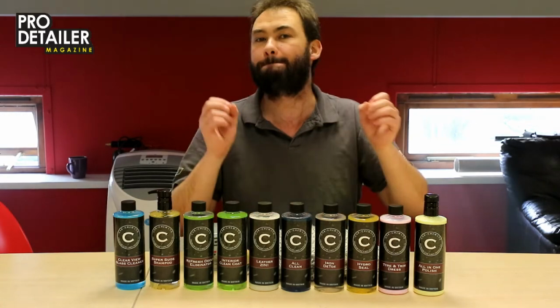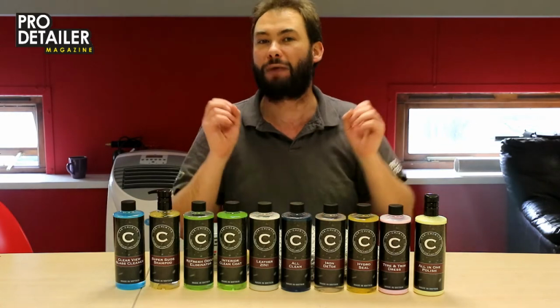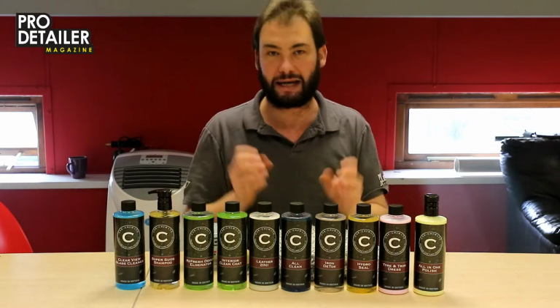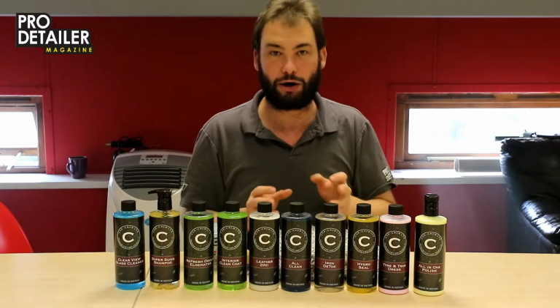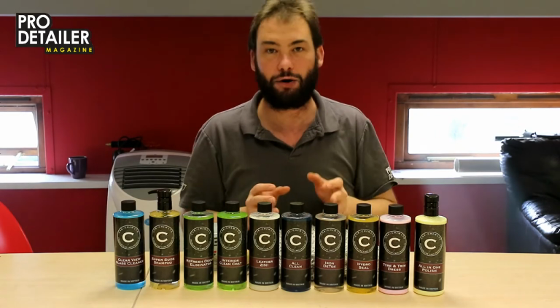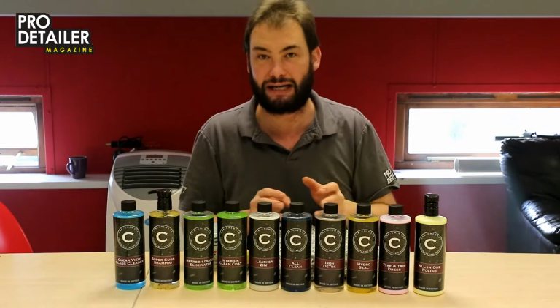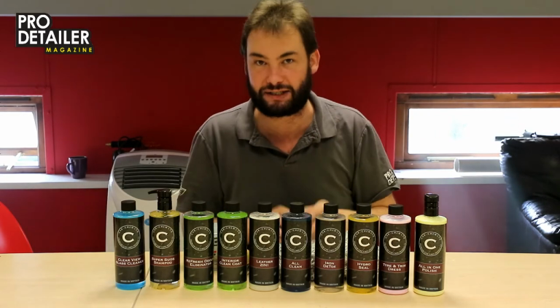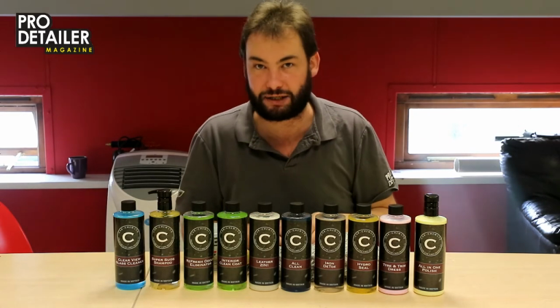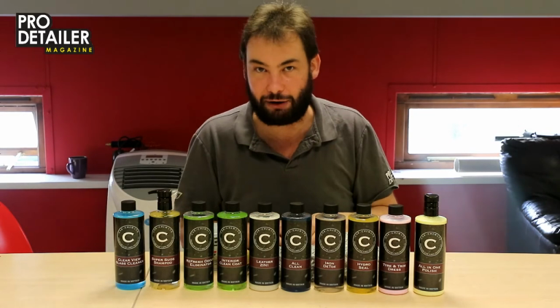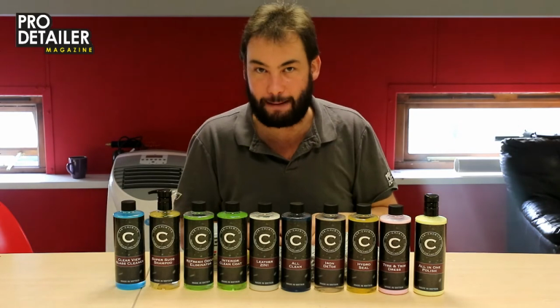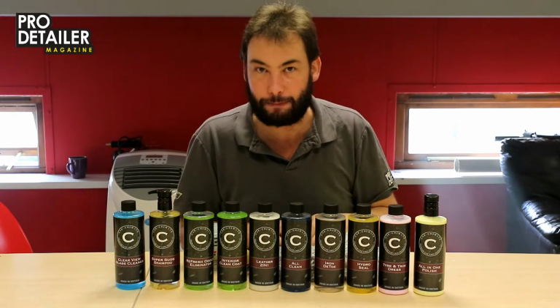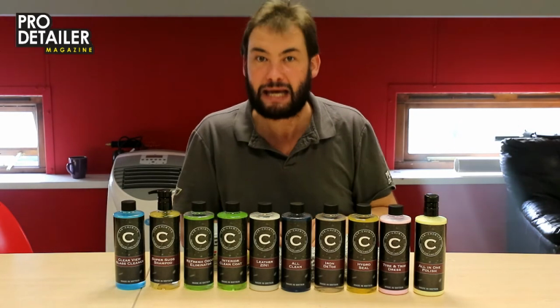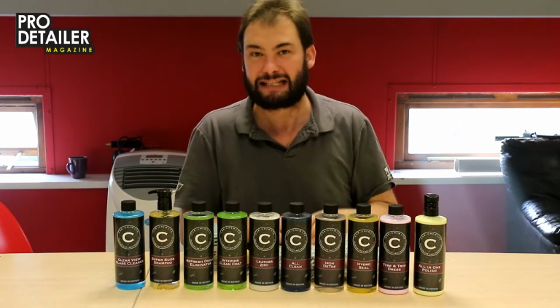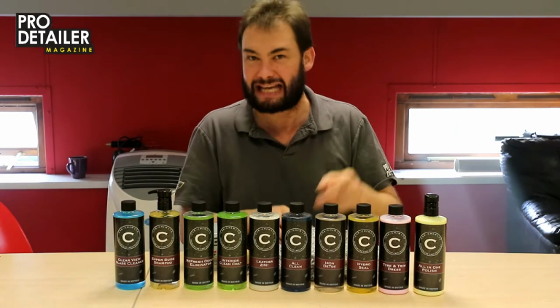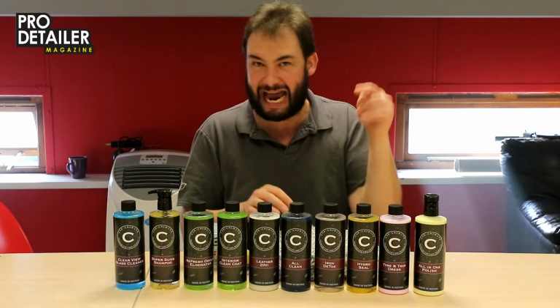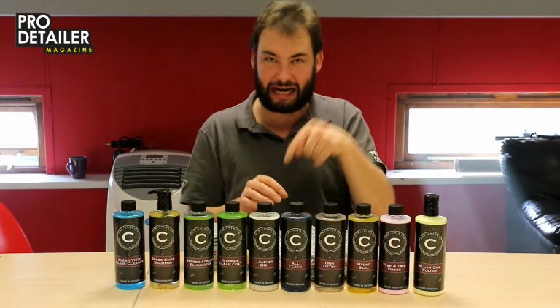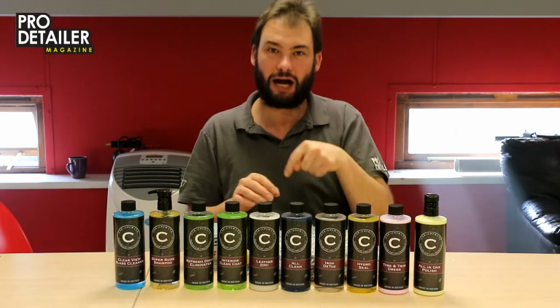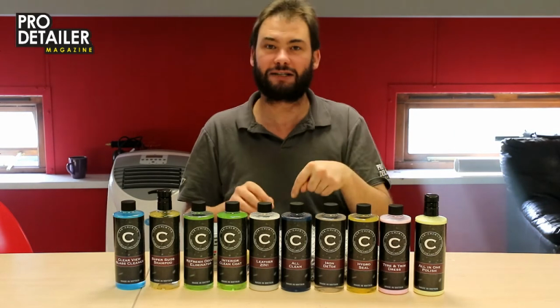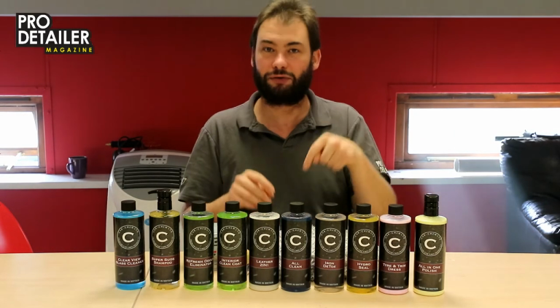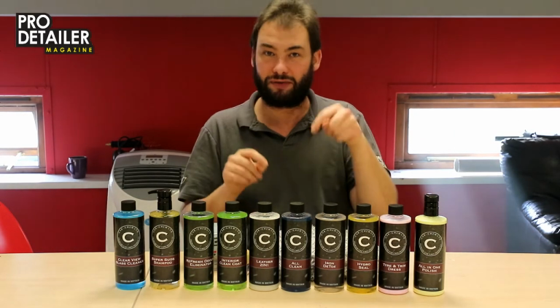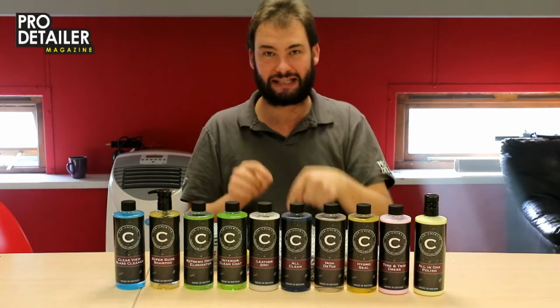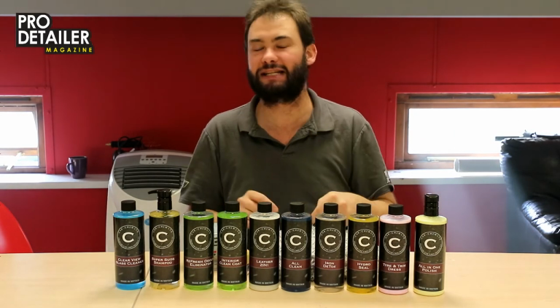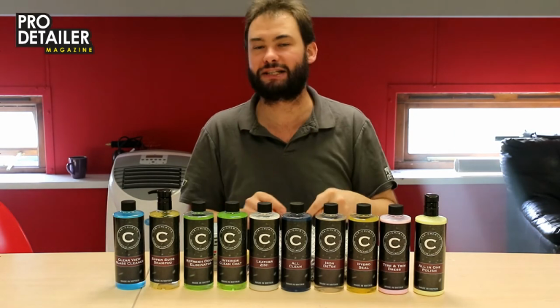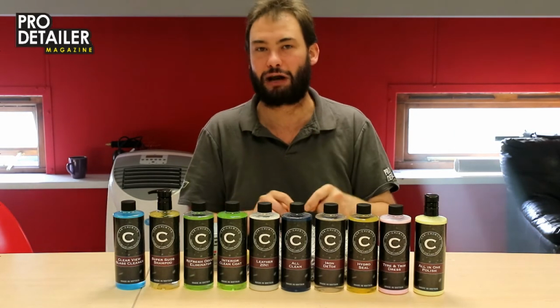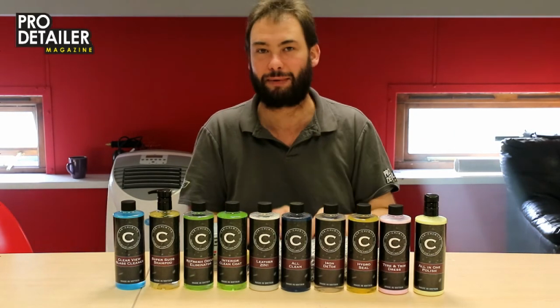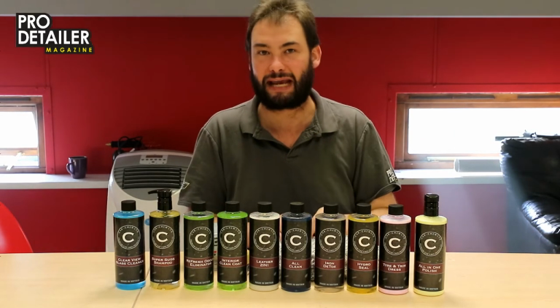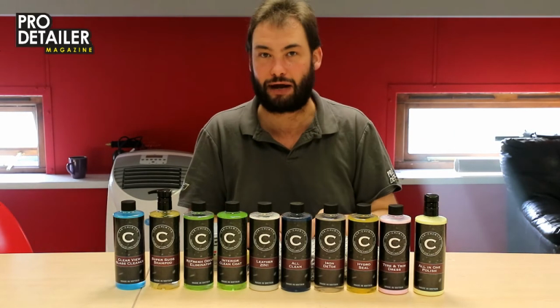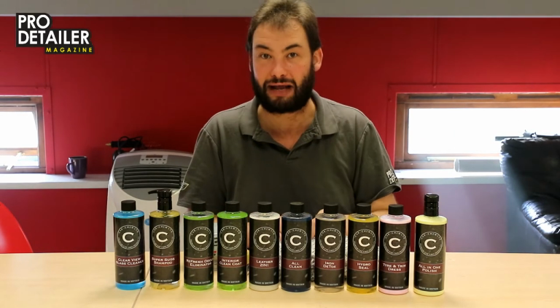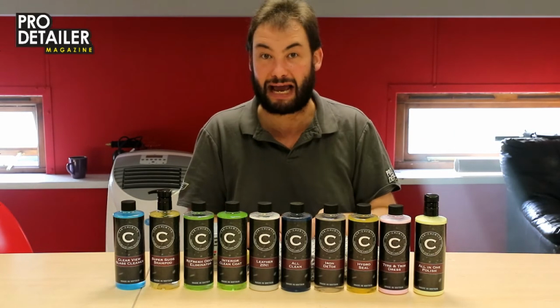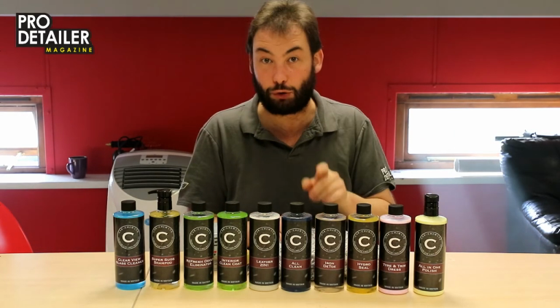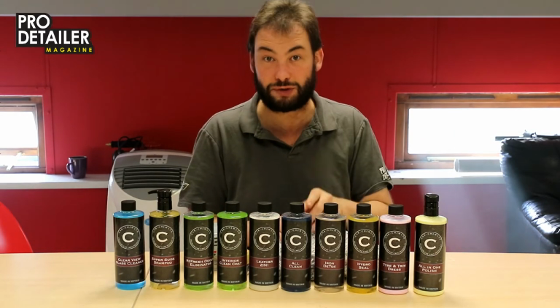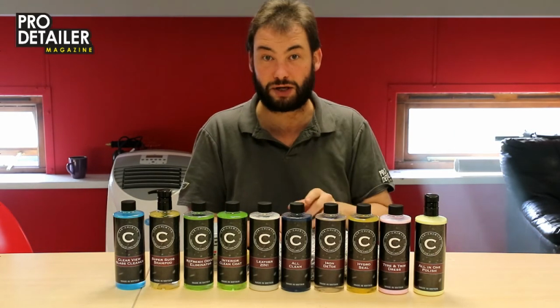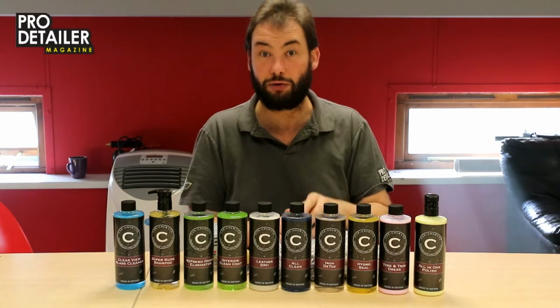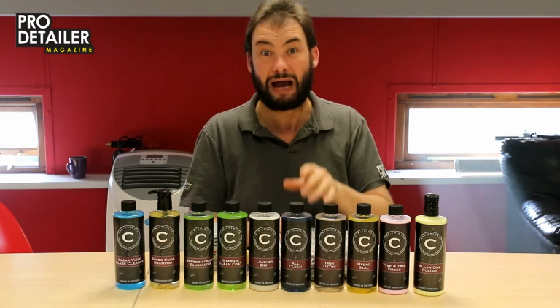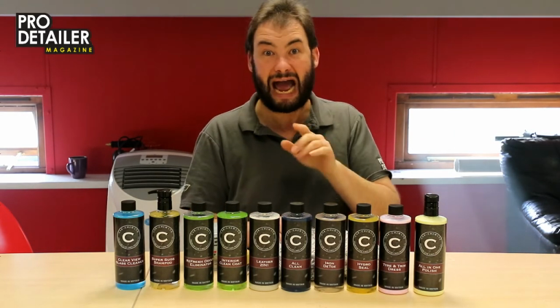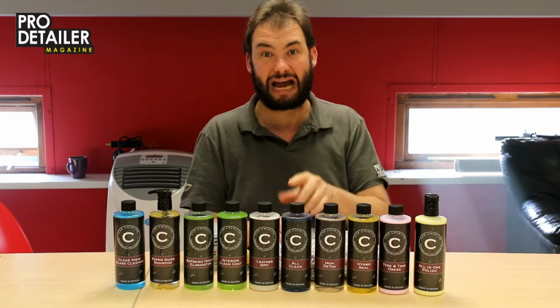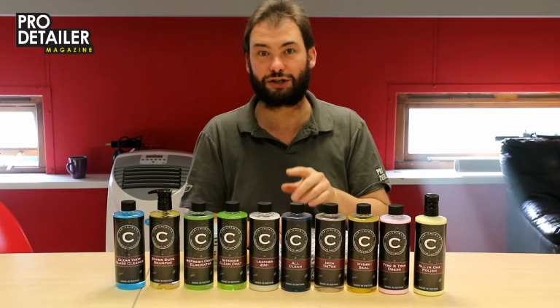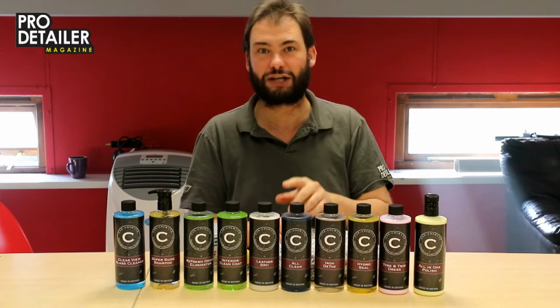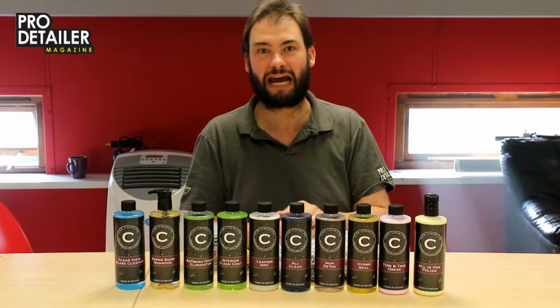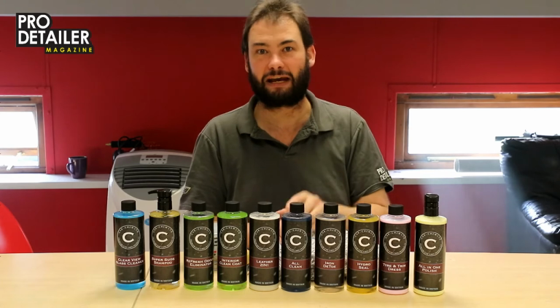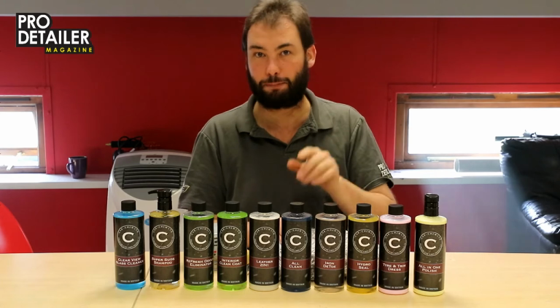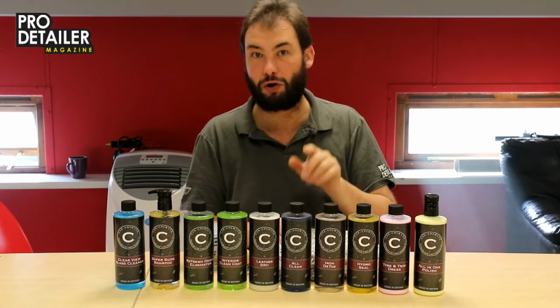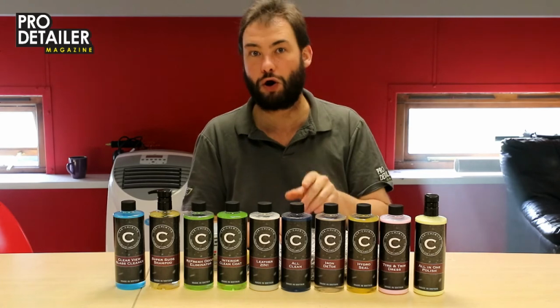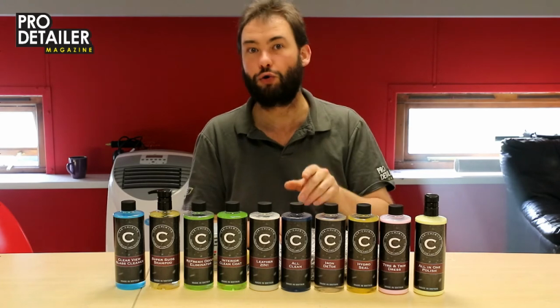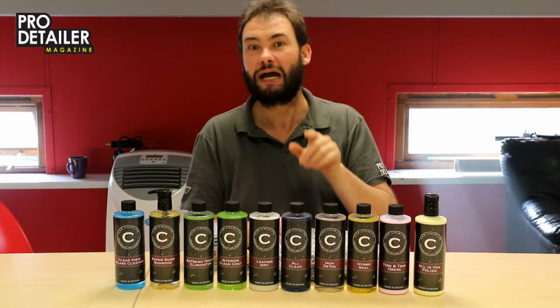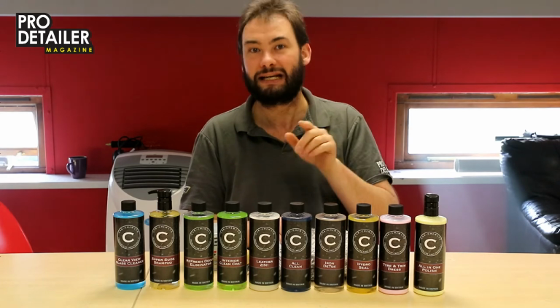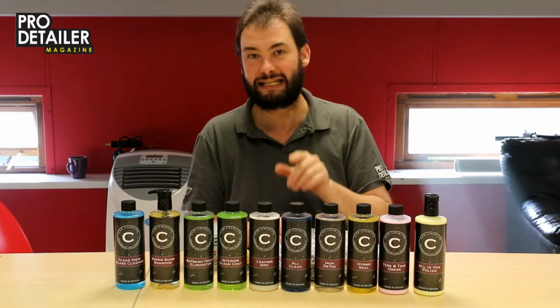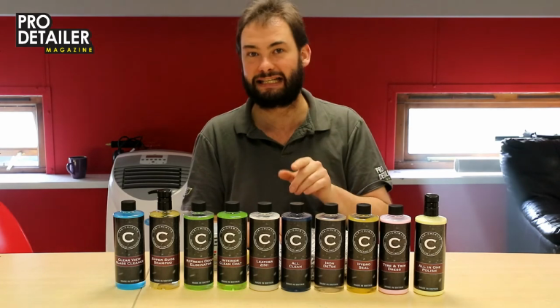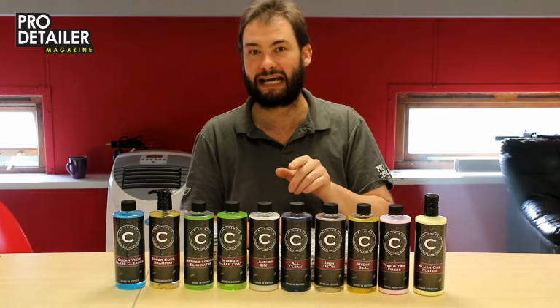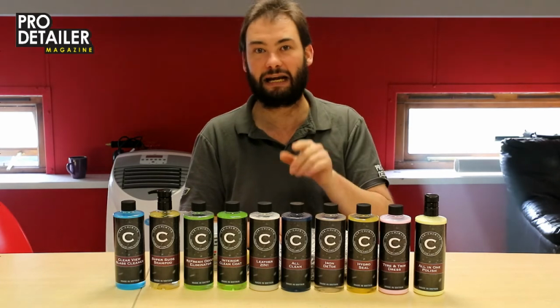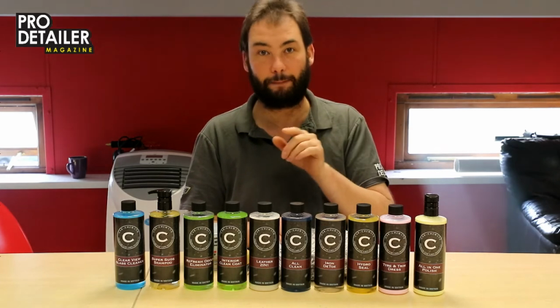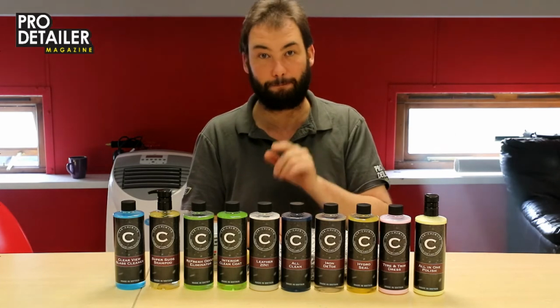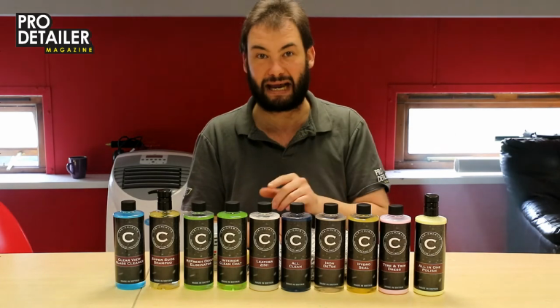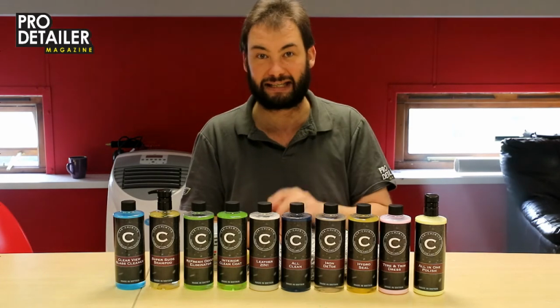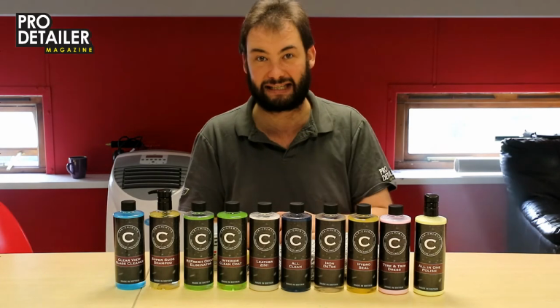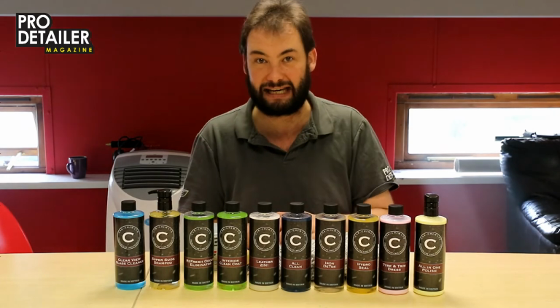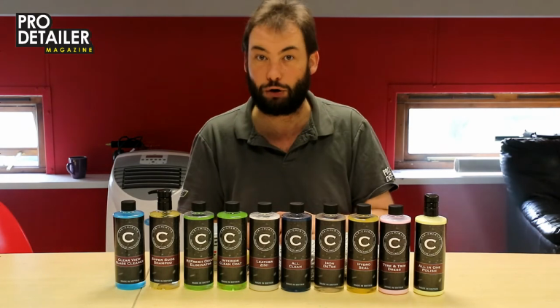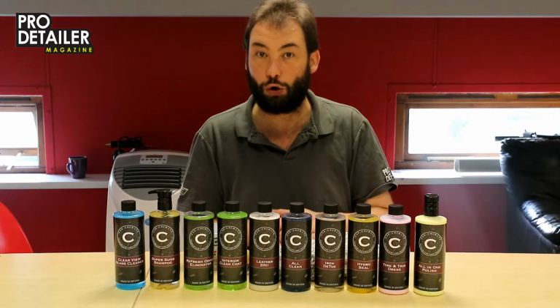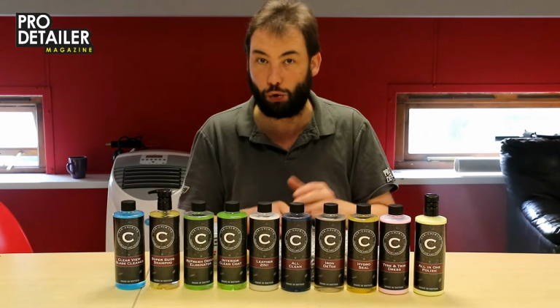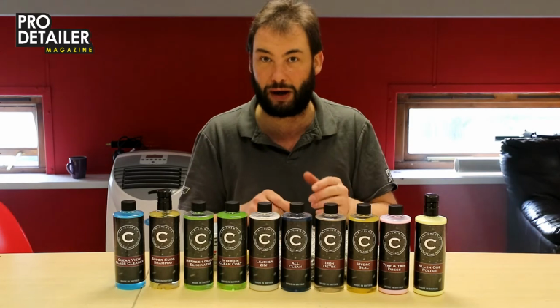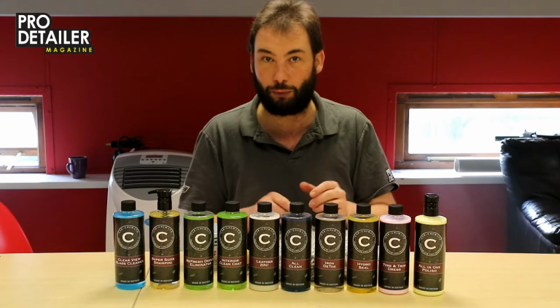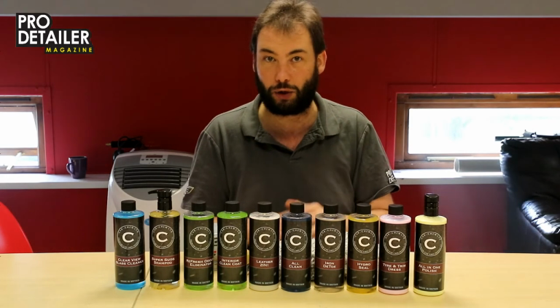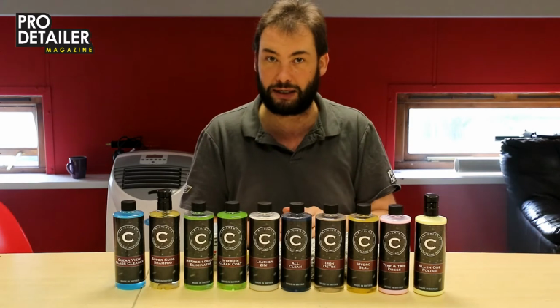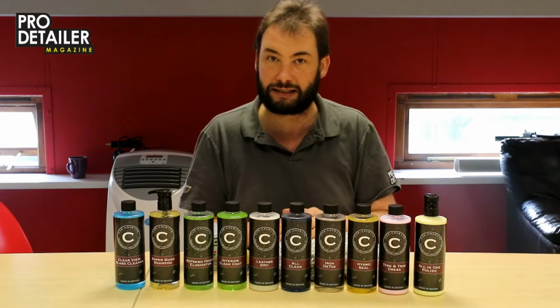Bung it on Instagram, tag us on this Instagram account, and also hashtag Pro Detailer Magazine — all one word.